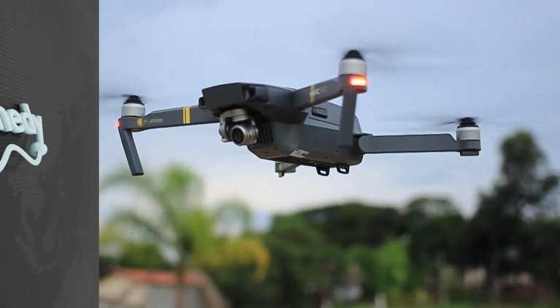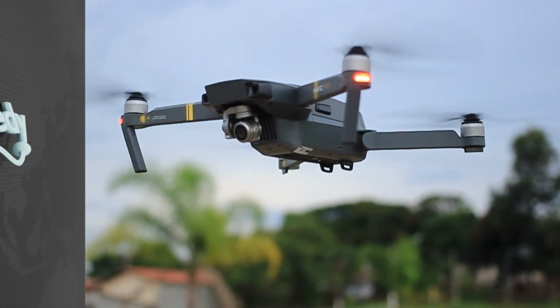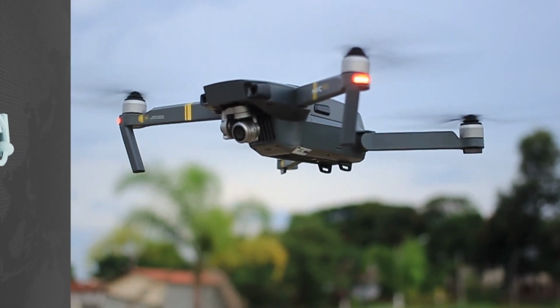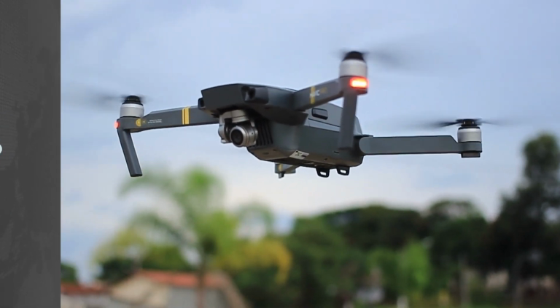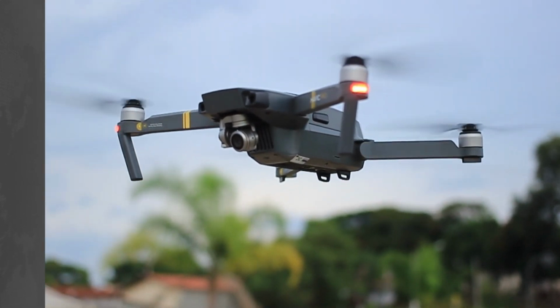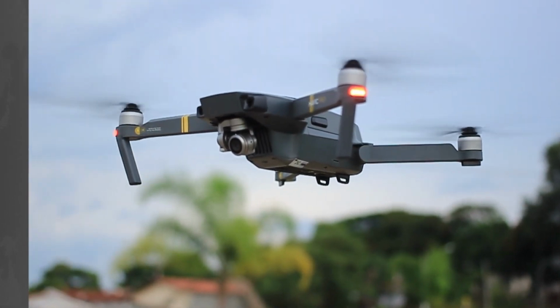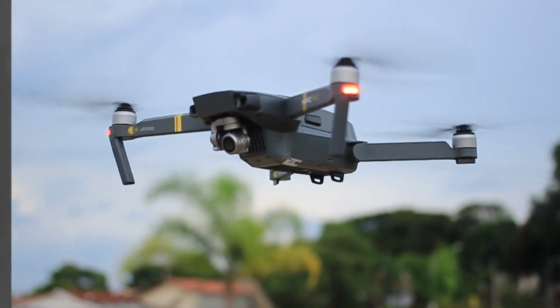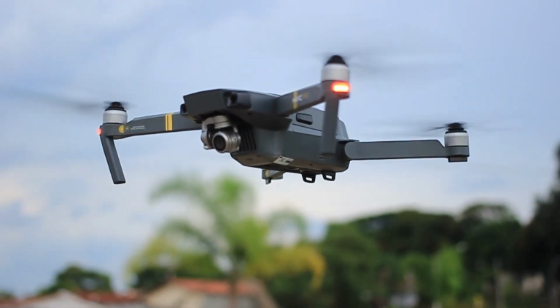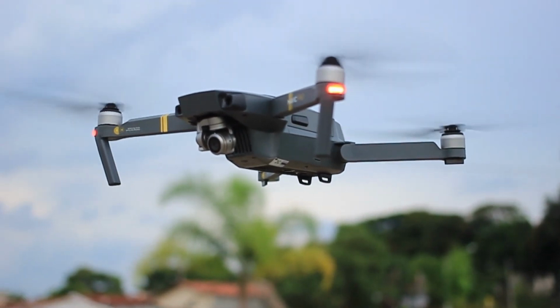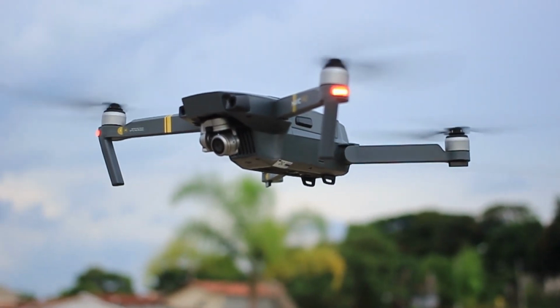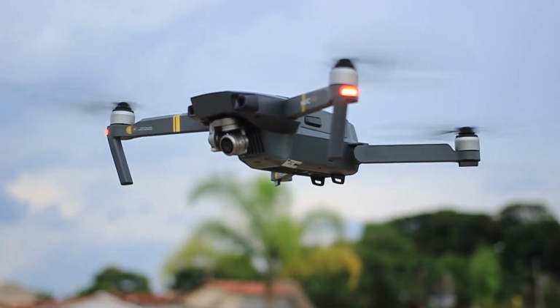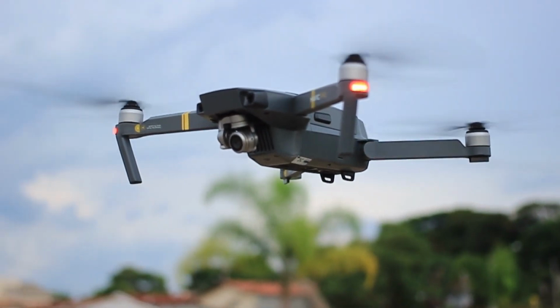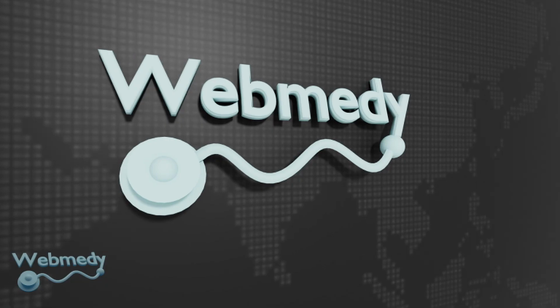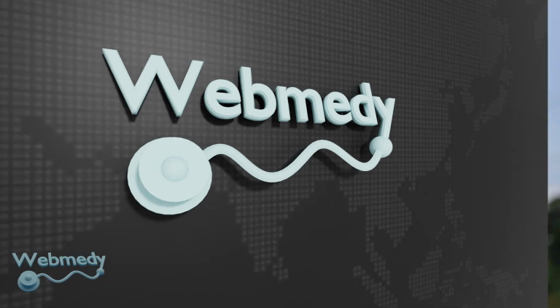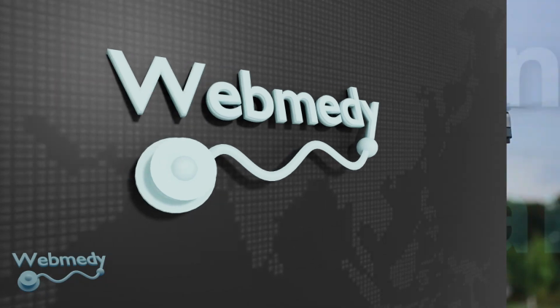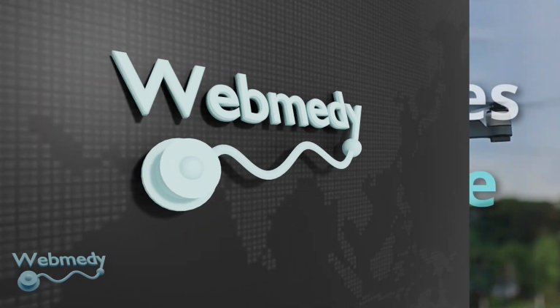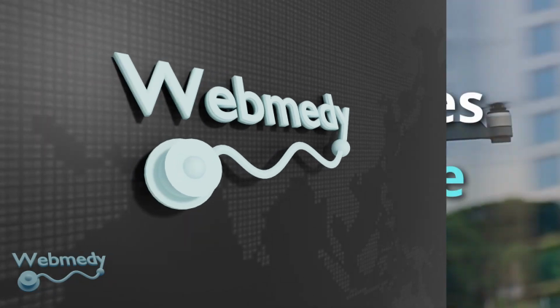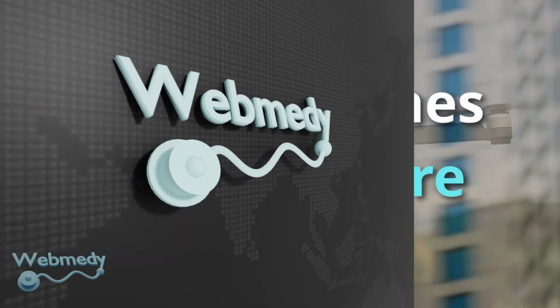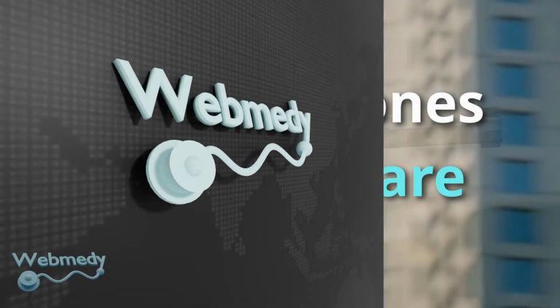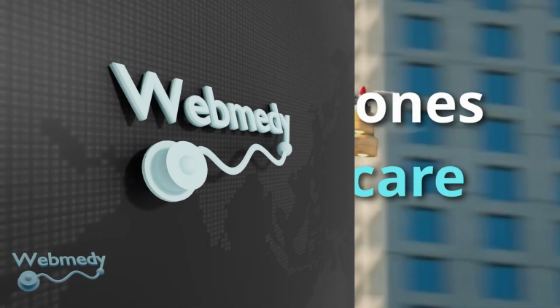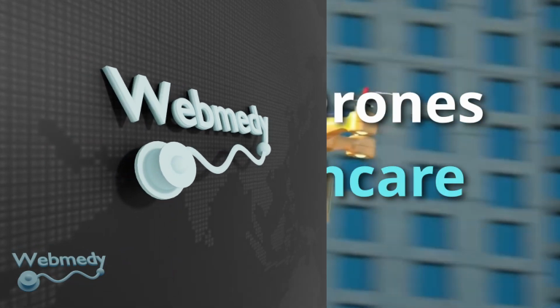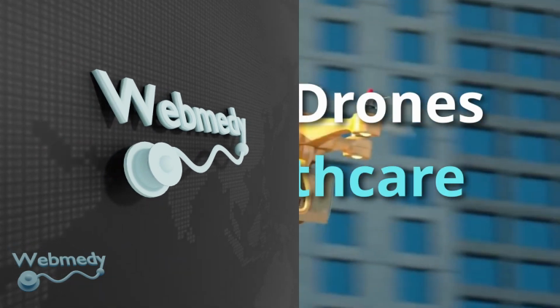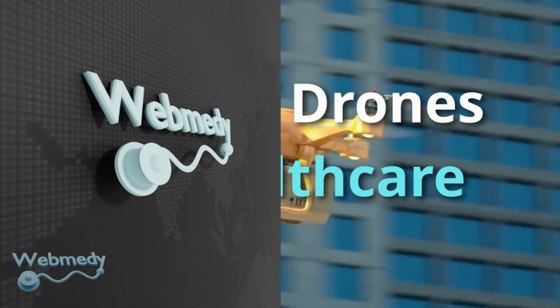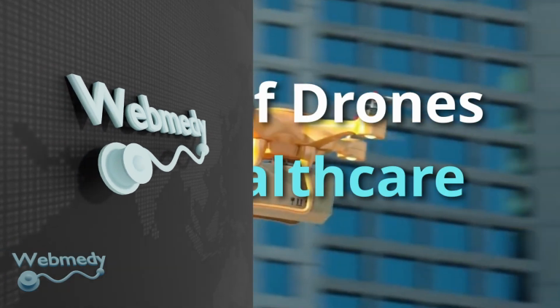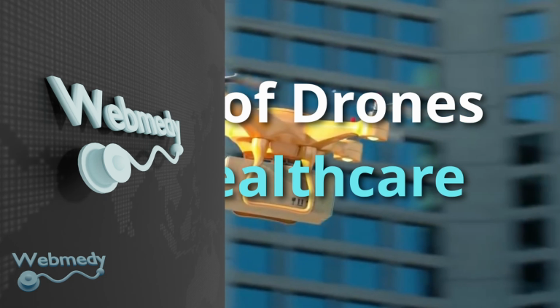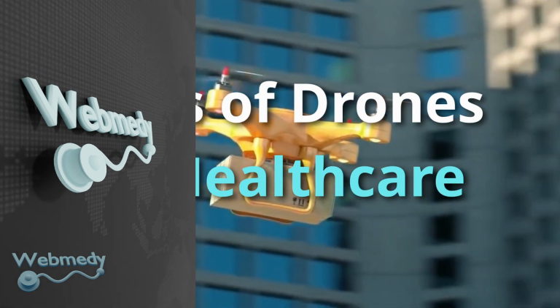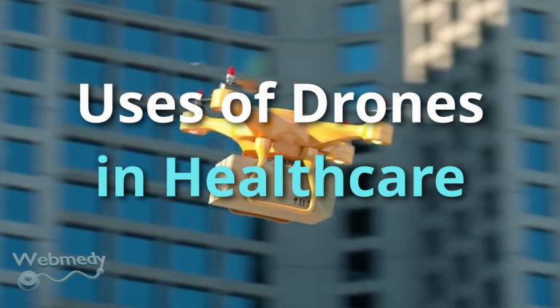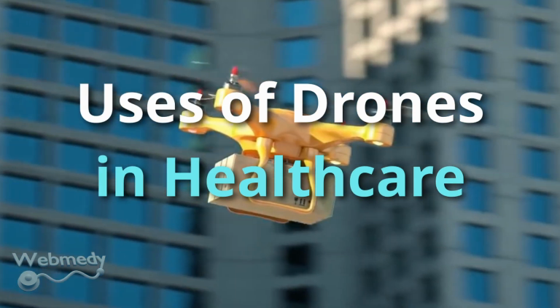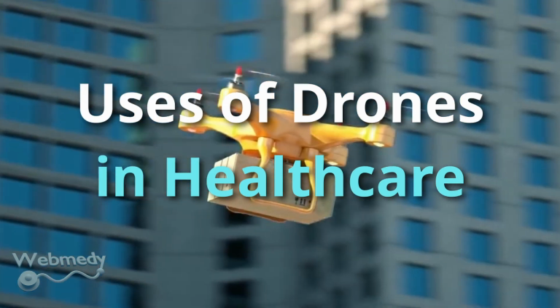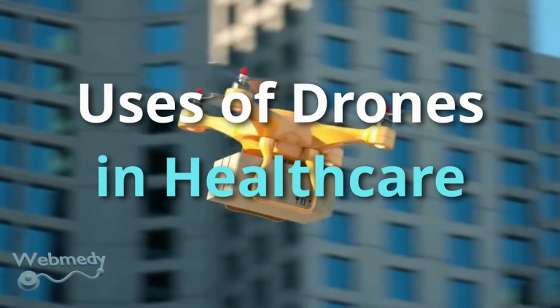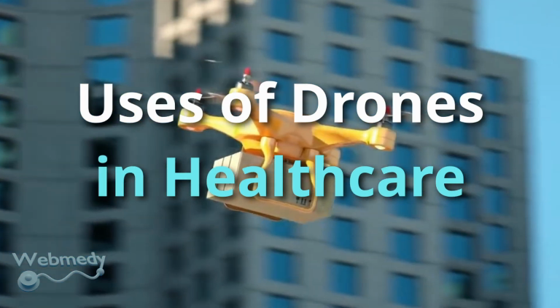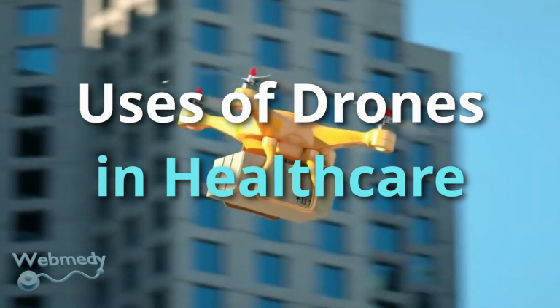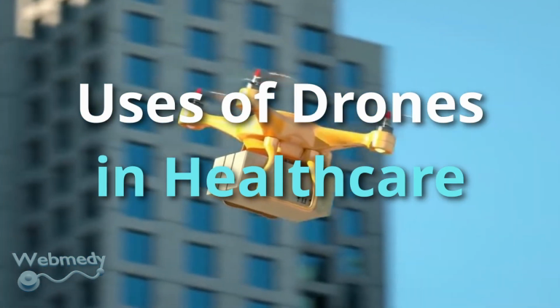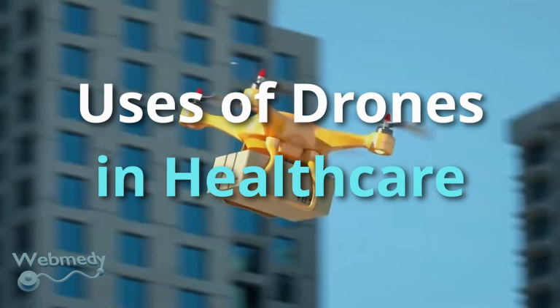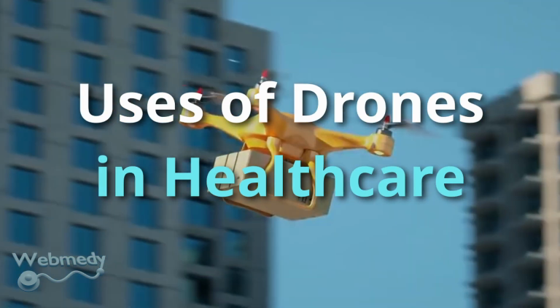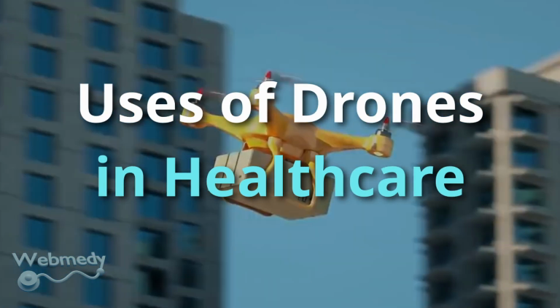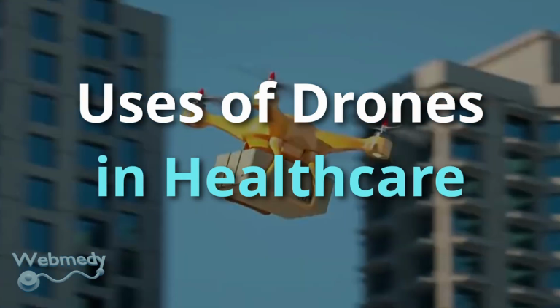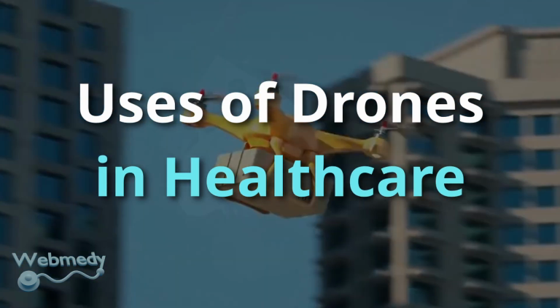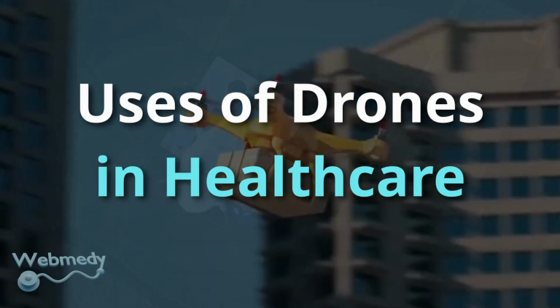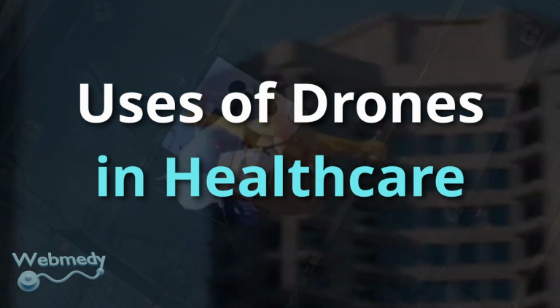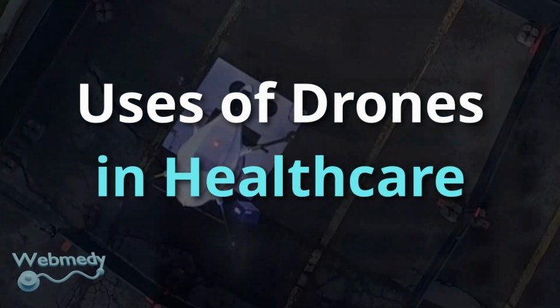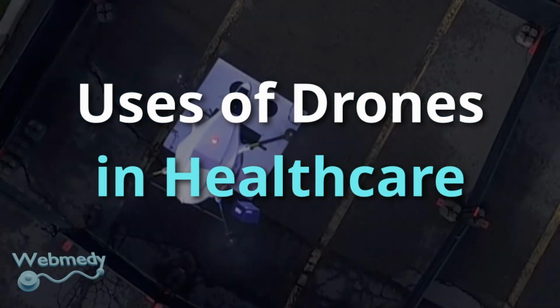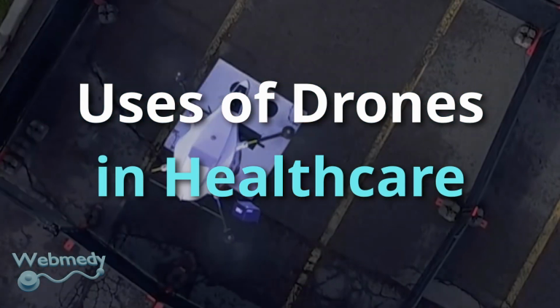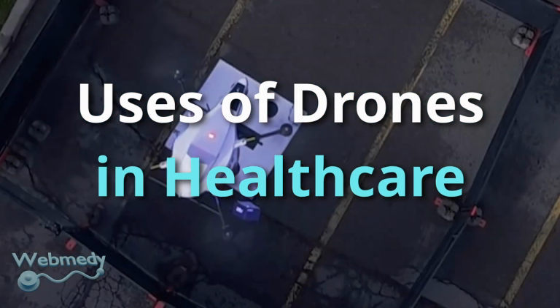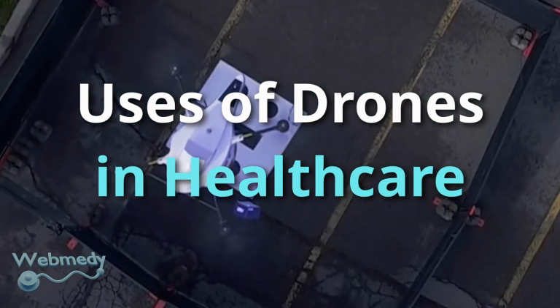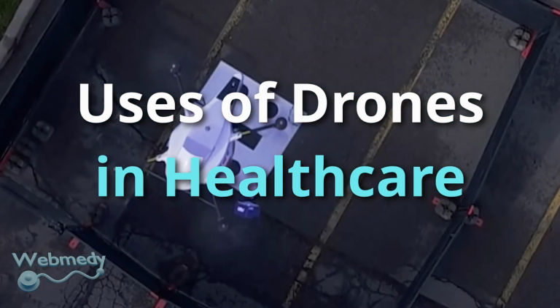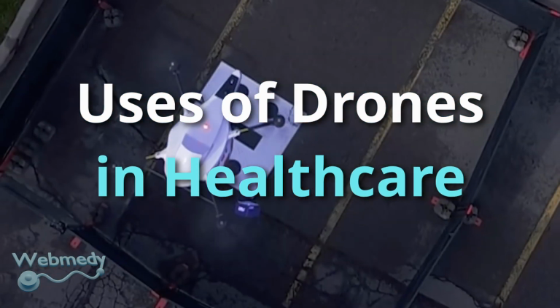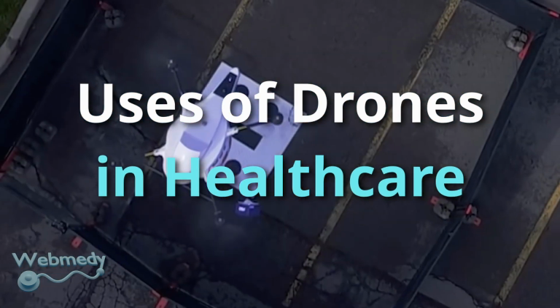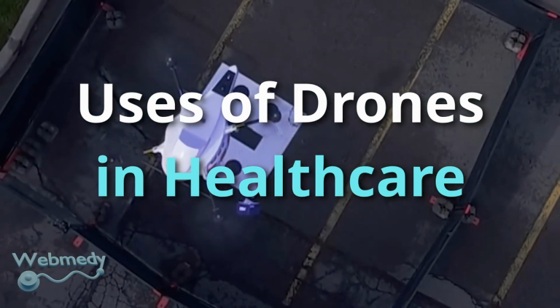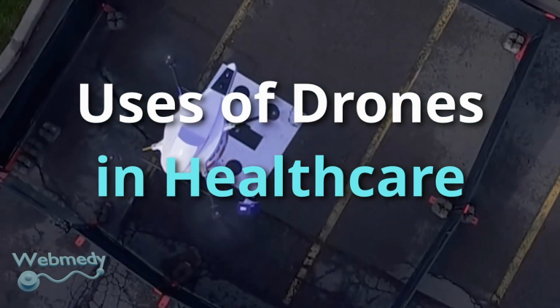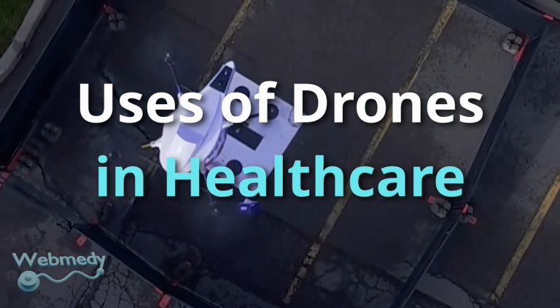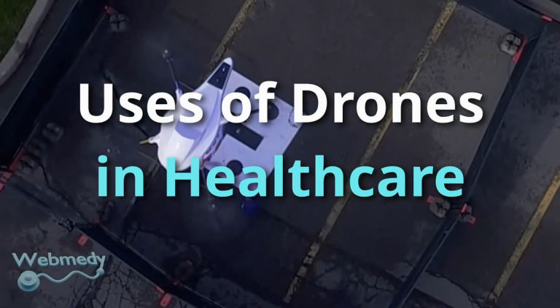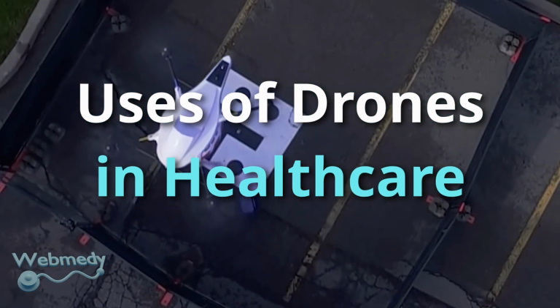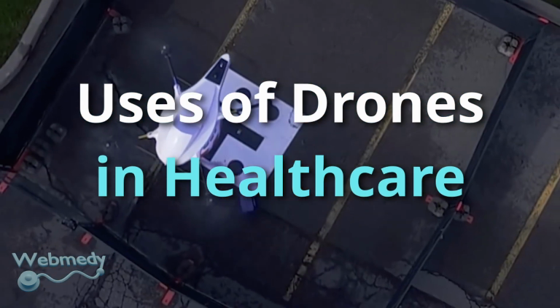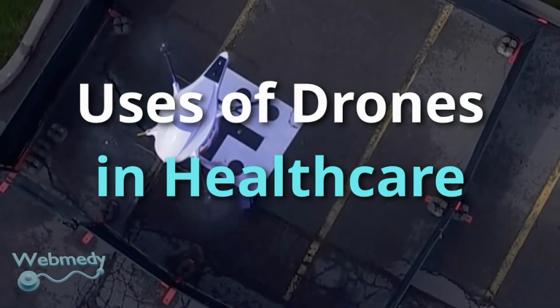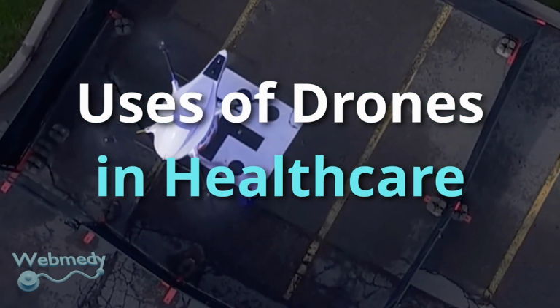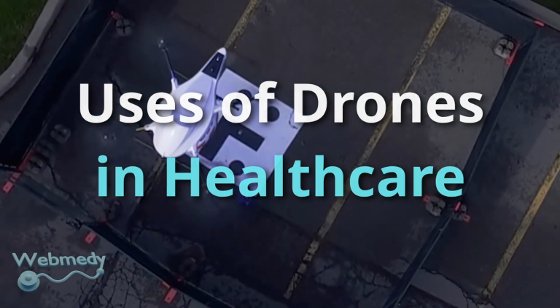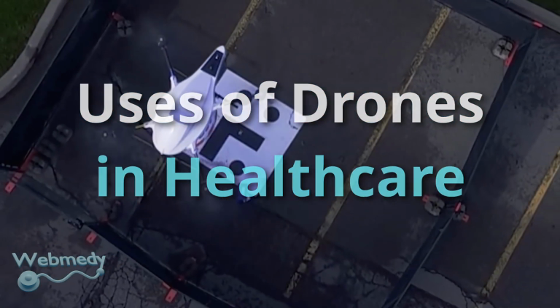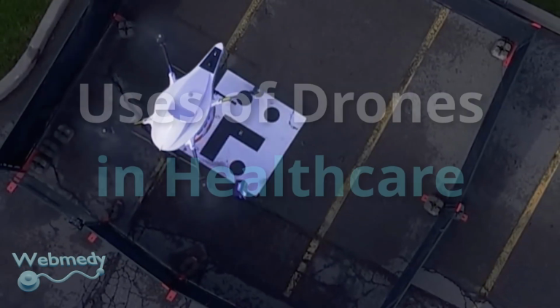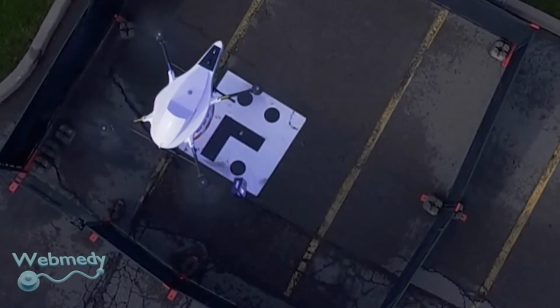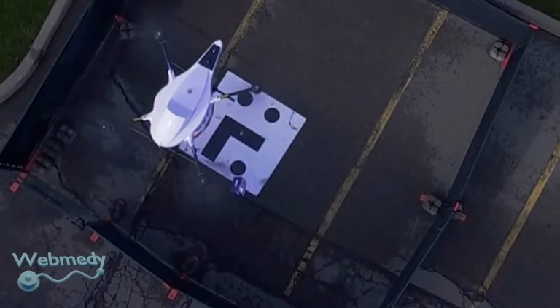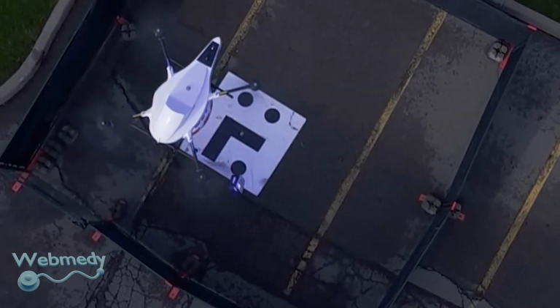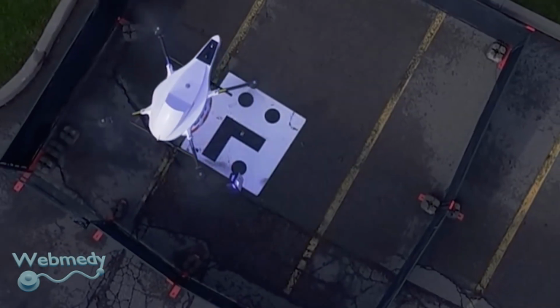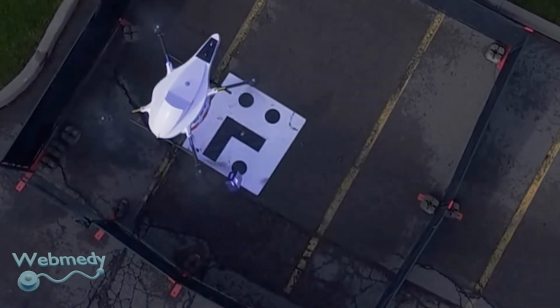In this video we will show how drones are extremely useful in the medical field and what are the top examples of using drones in healthcare.